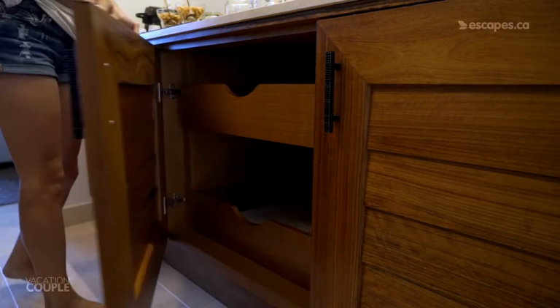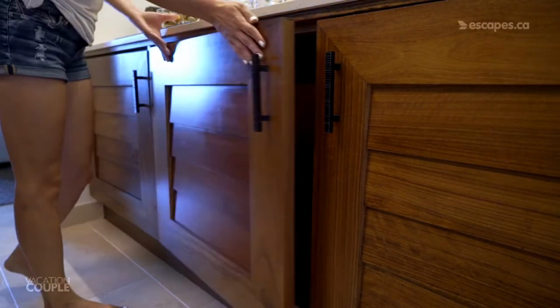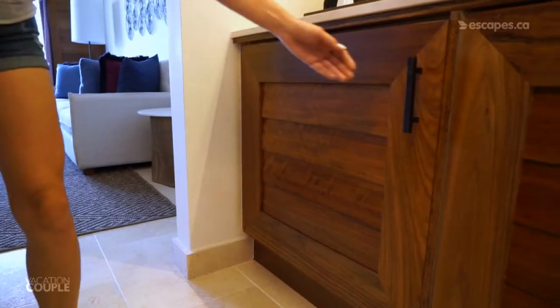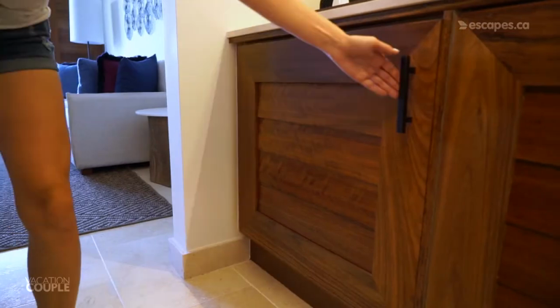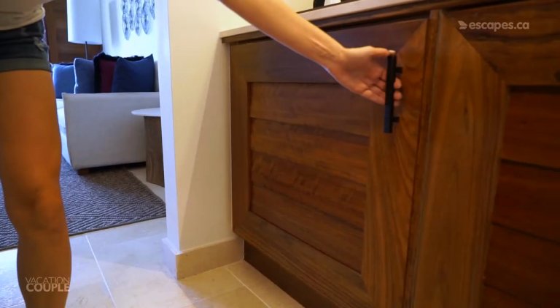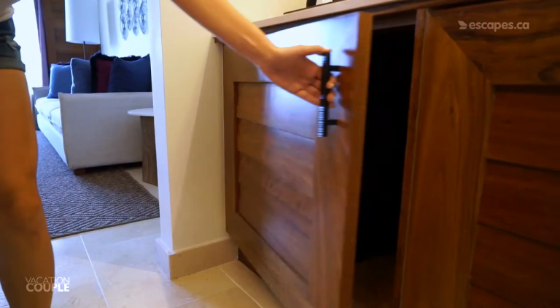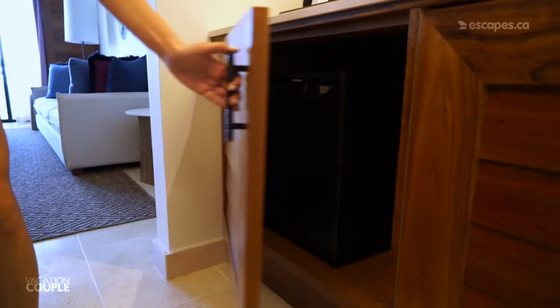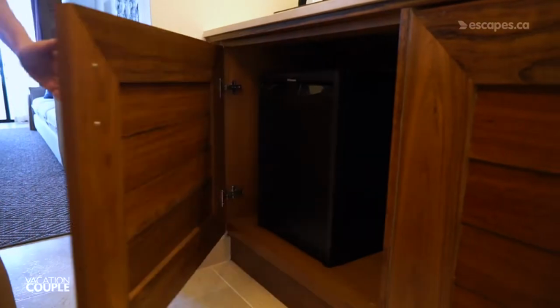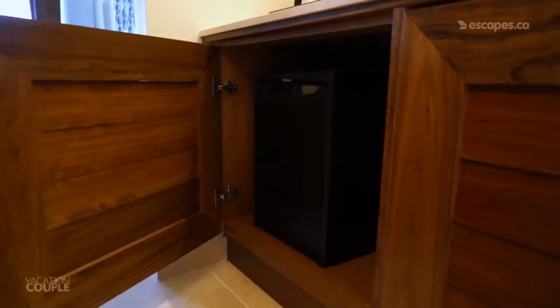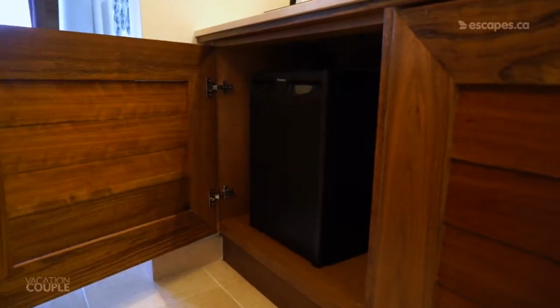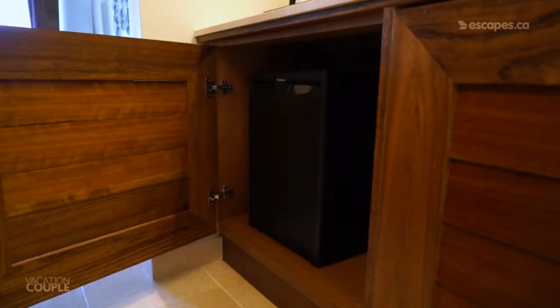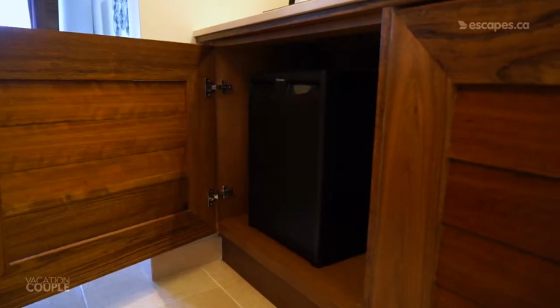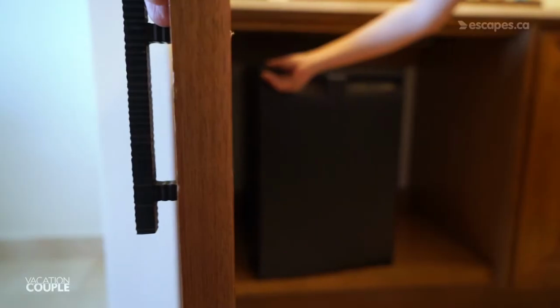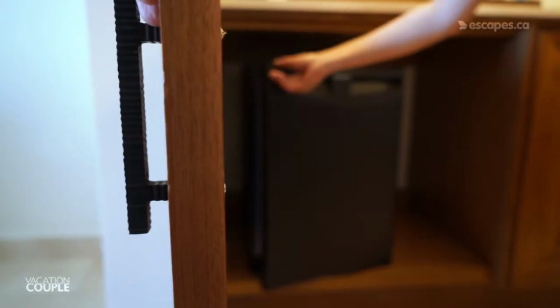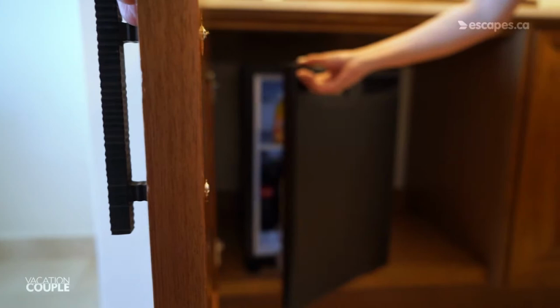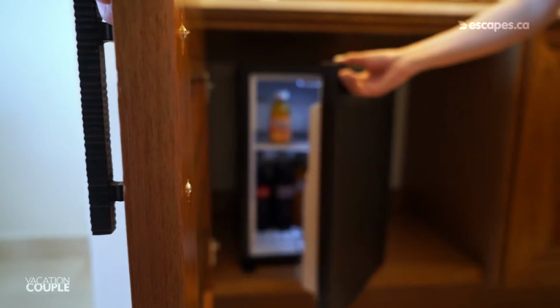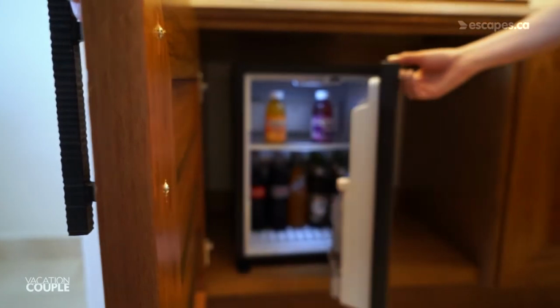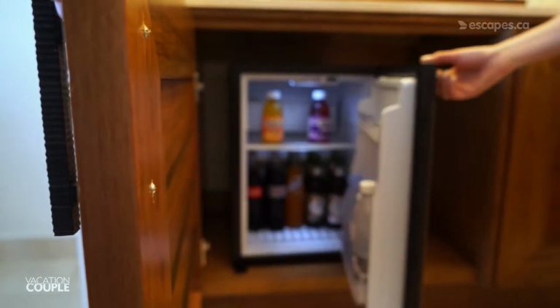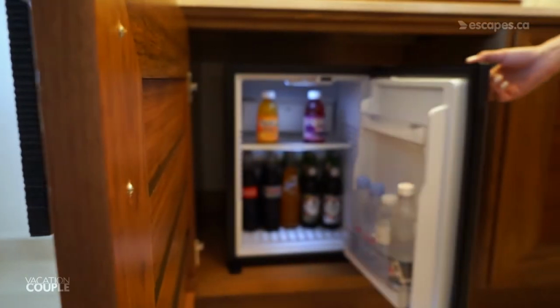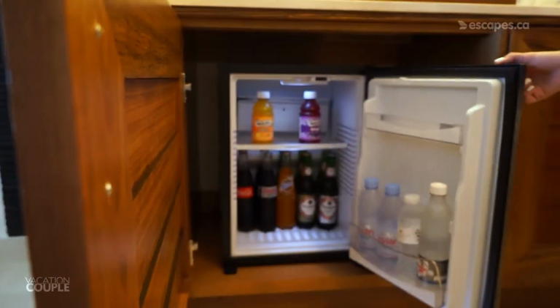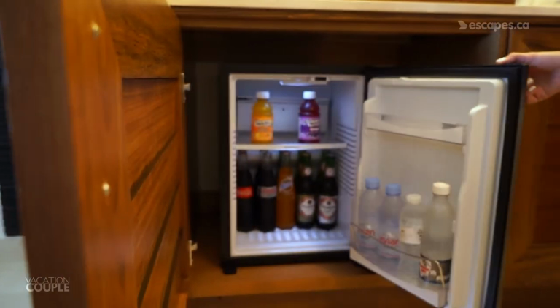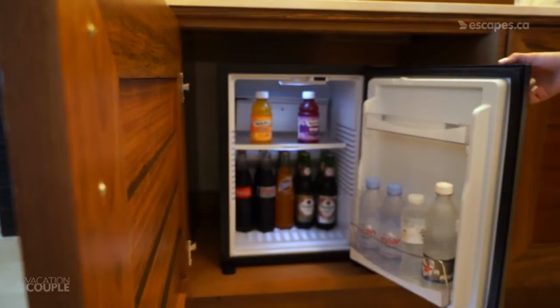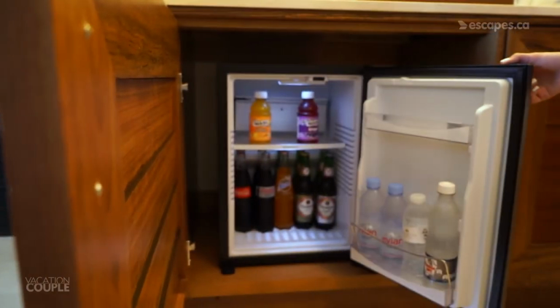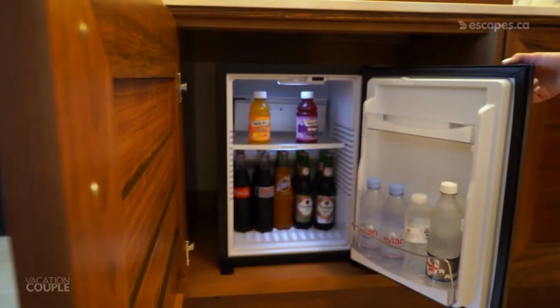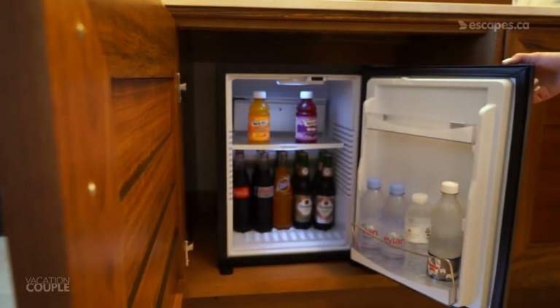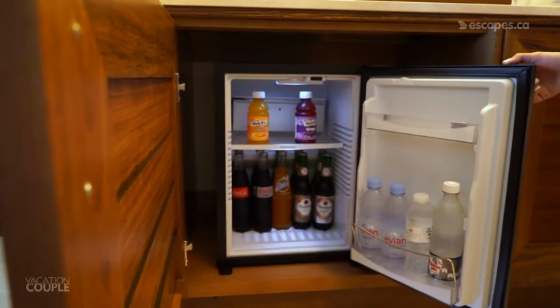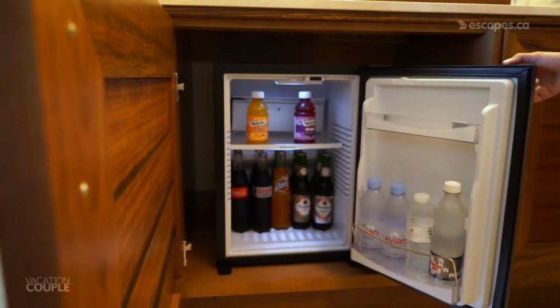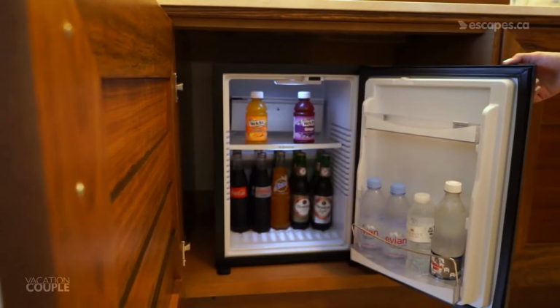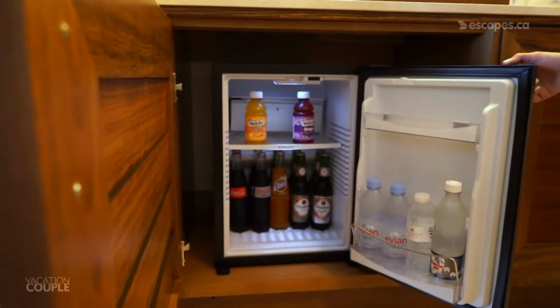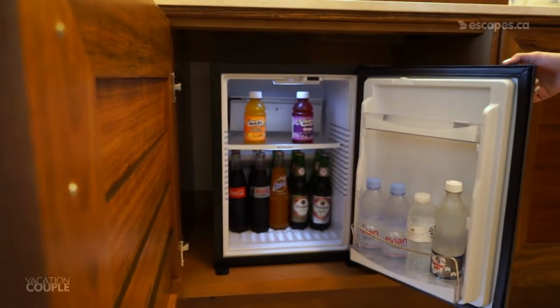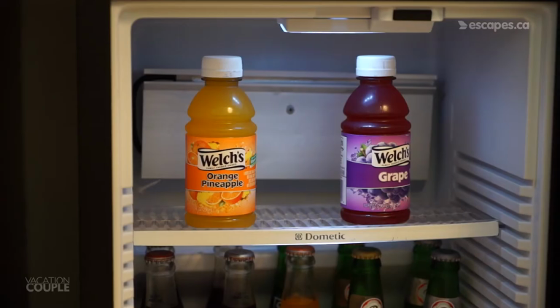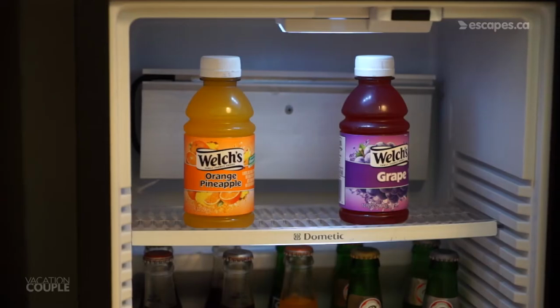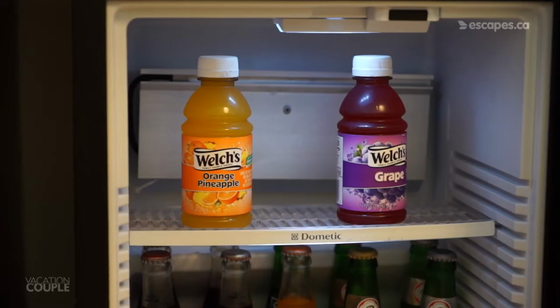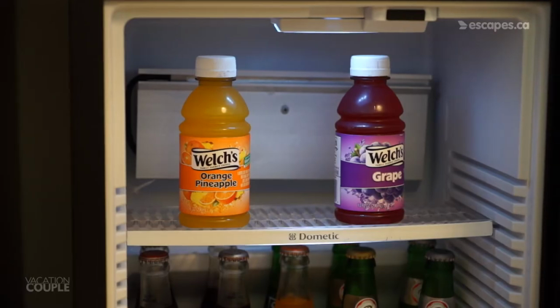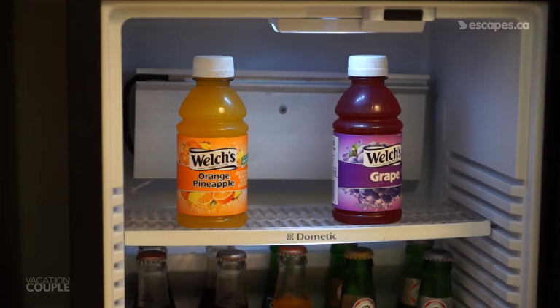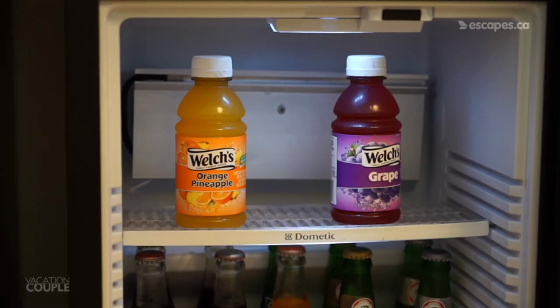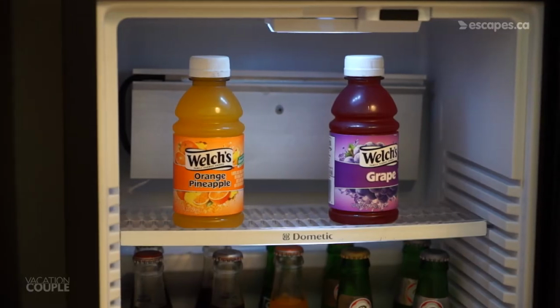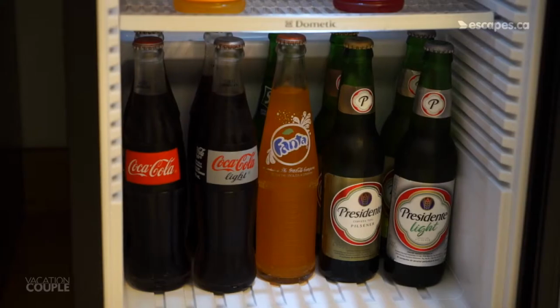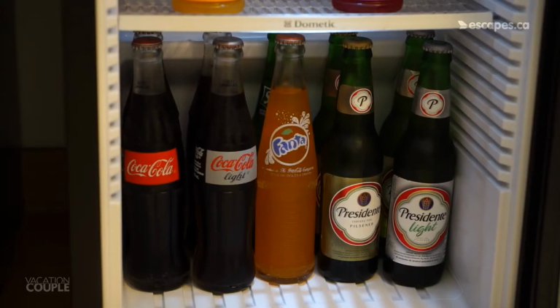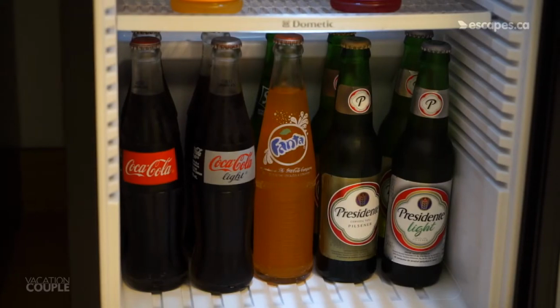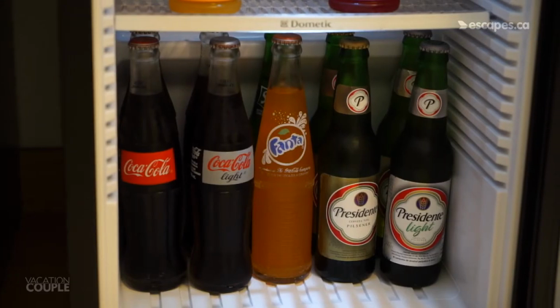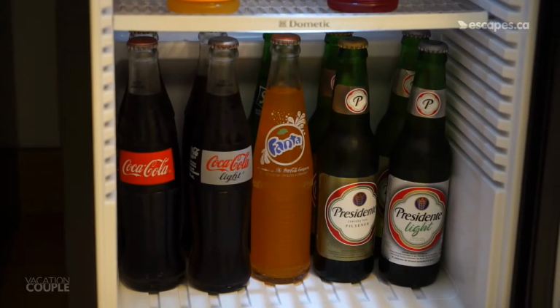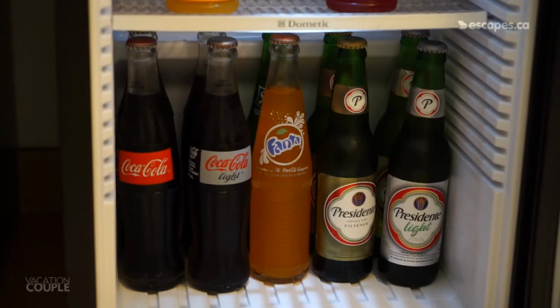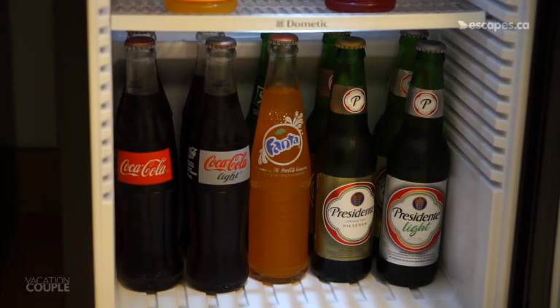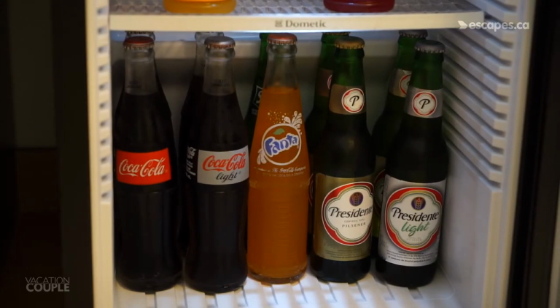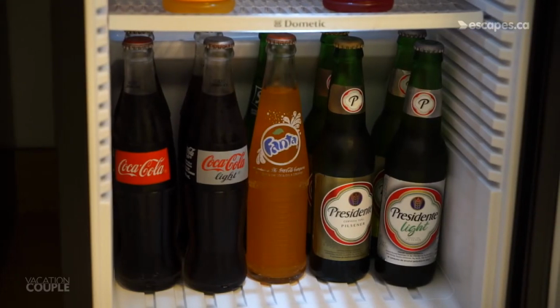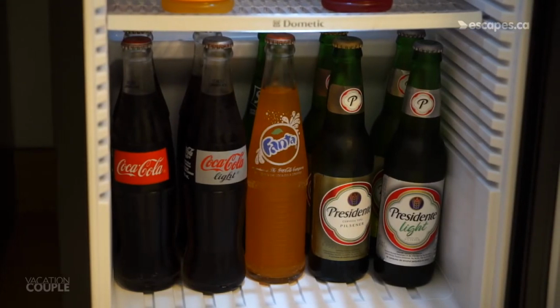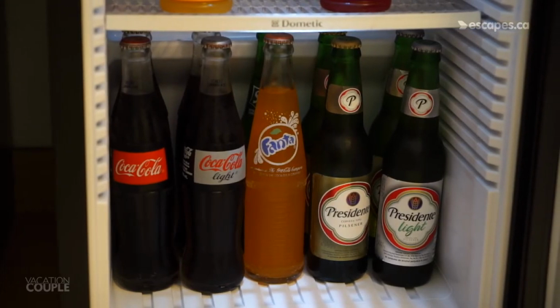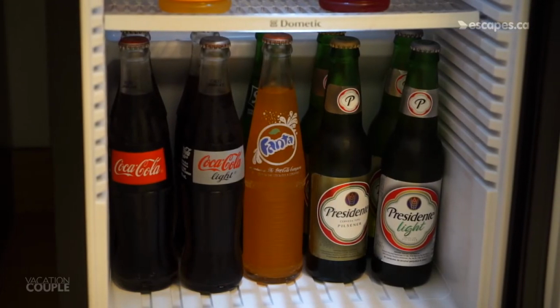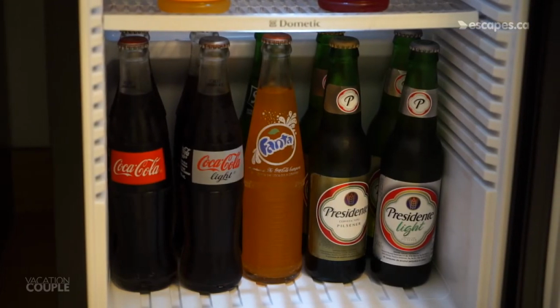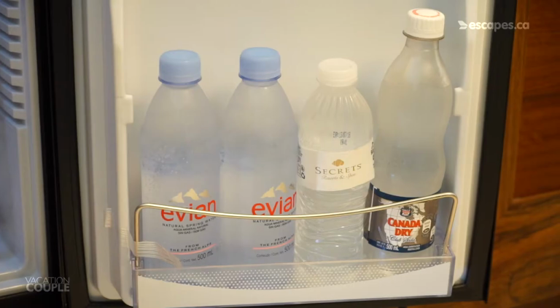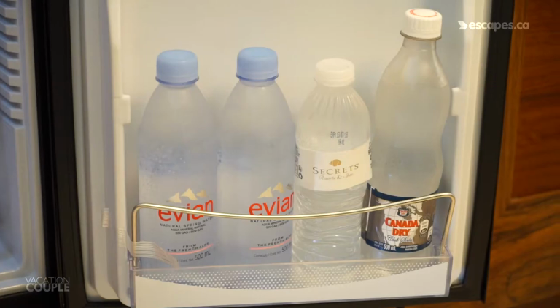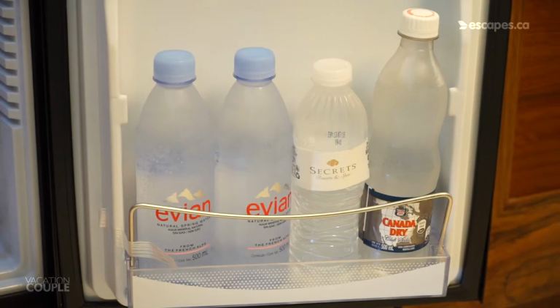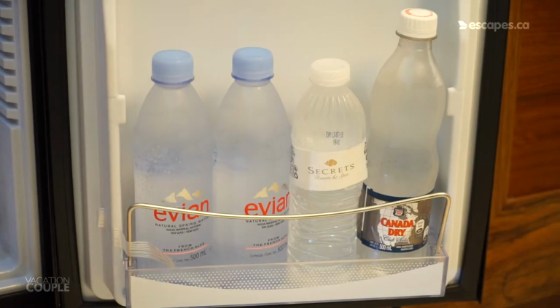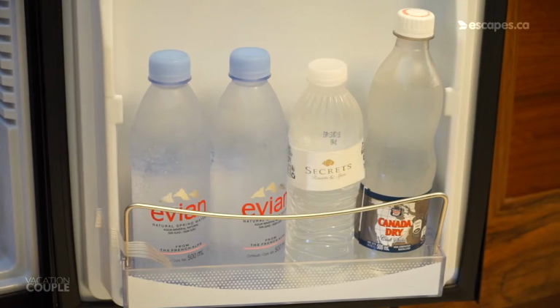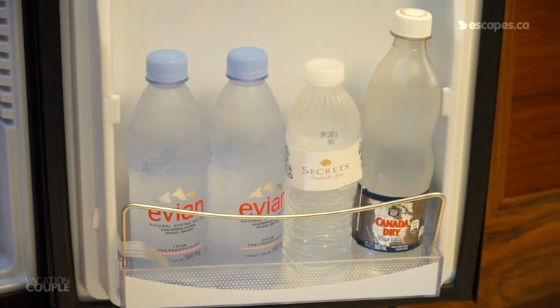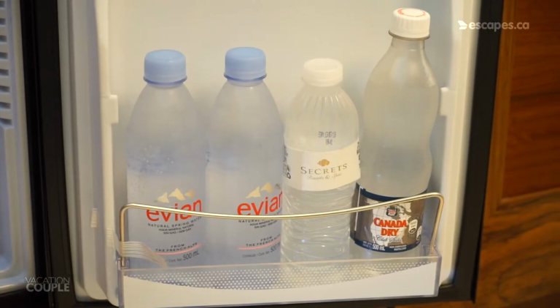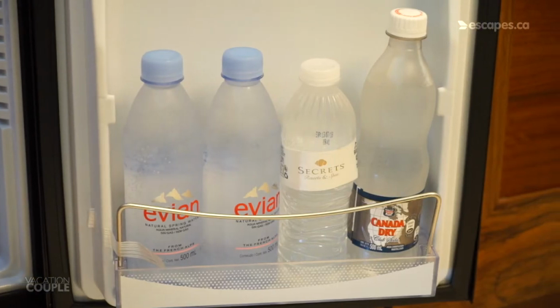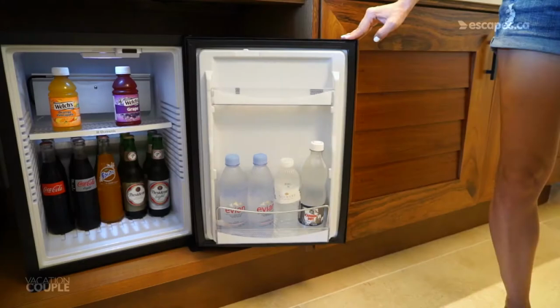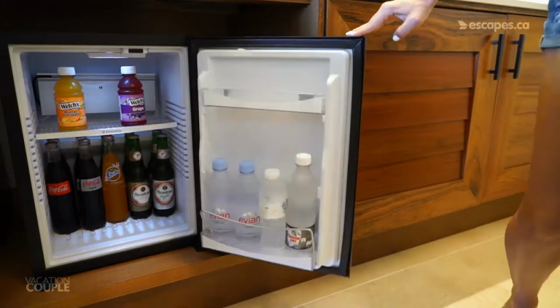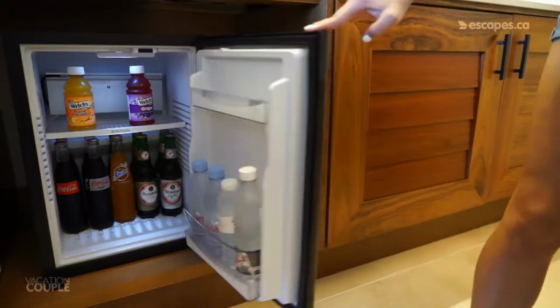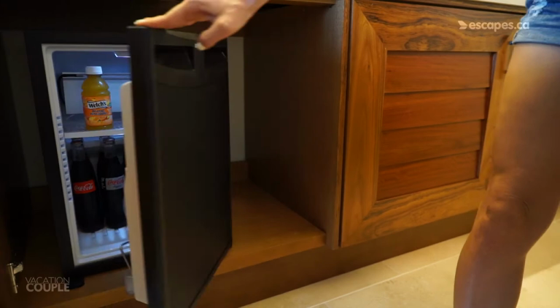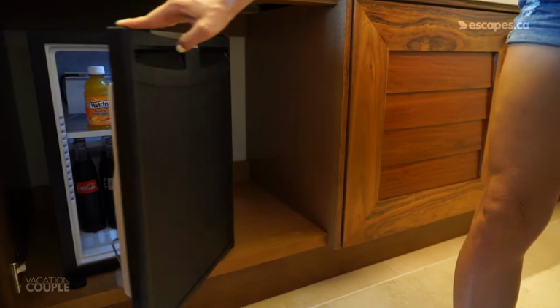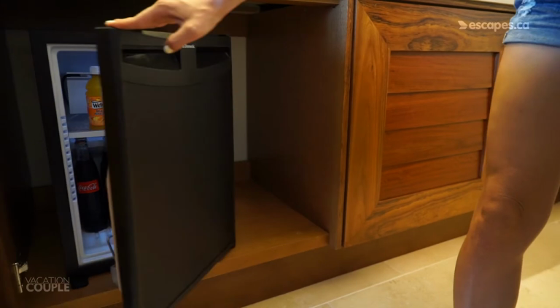Next to this, you'll find your mini fridge. It's filled with juice, soft drinks, beer, and water that are restocked daily.